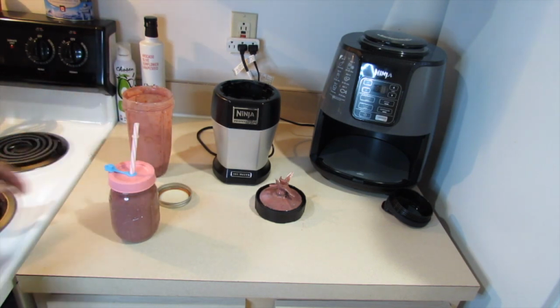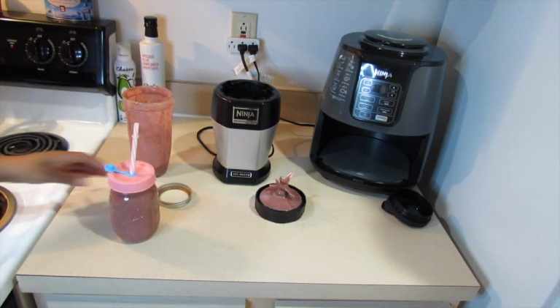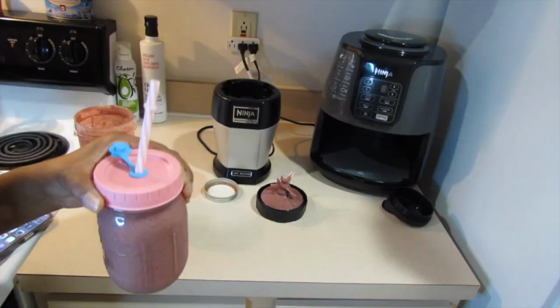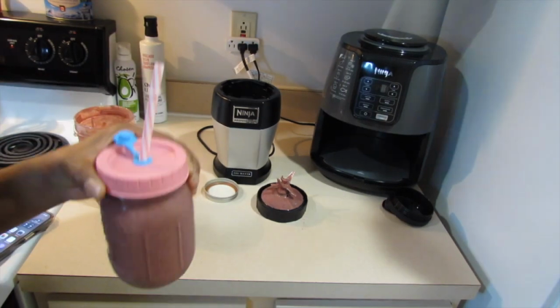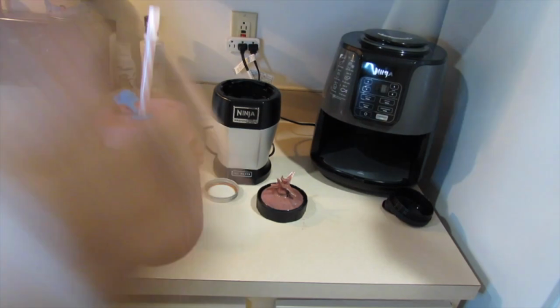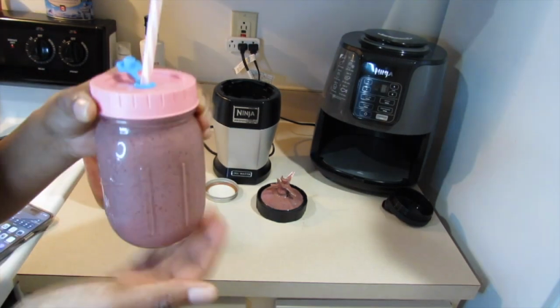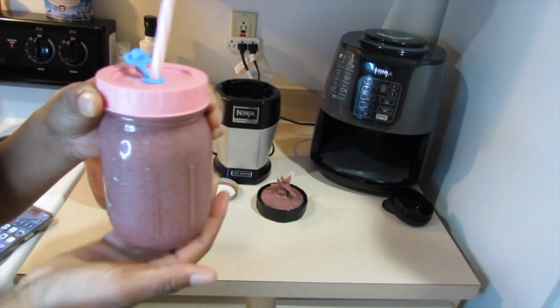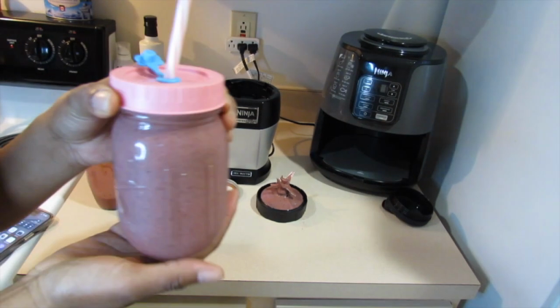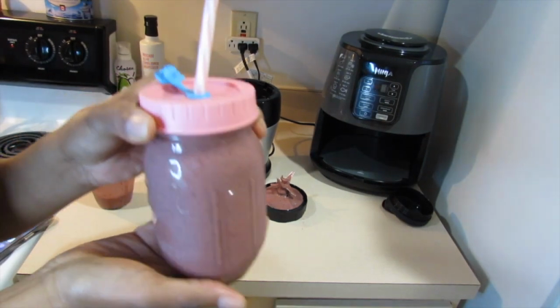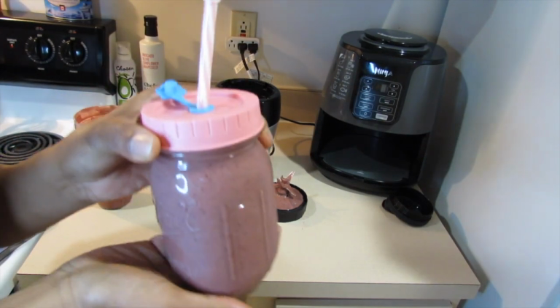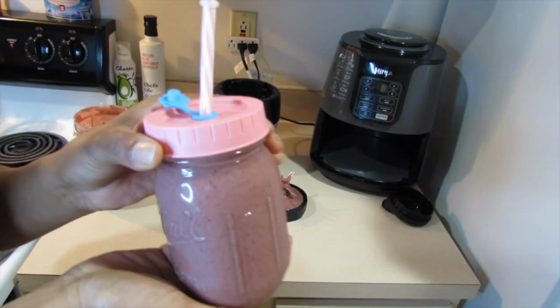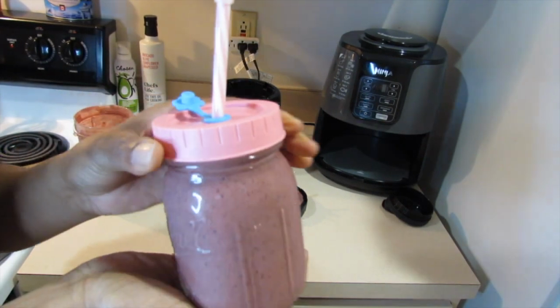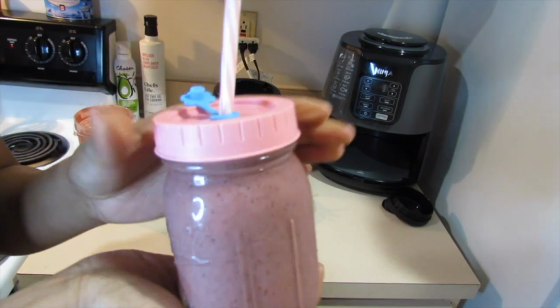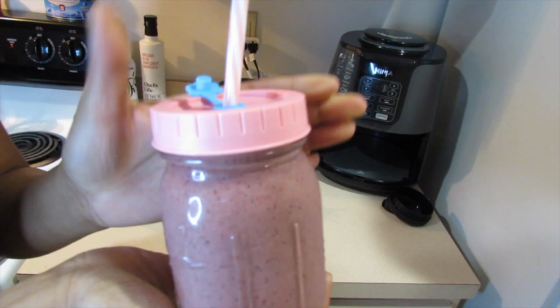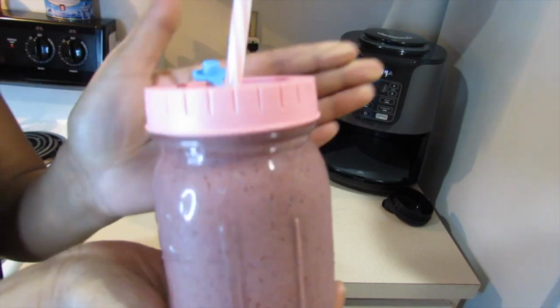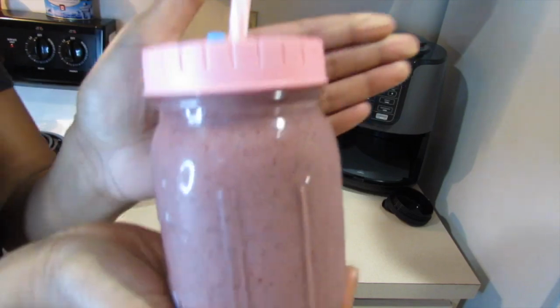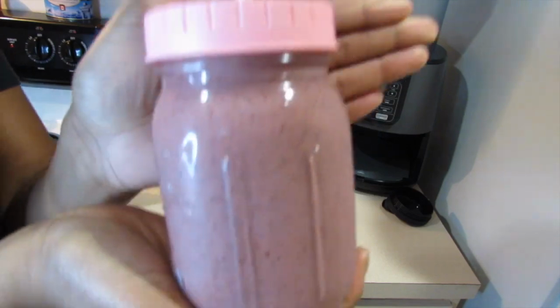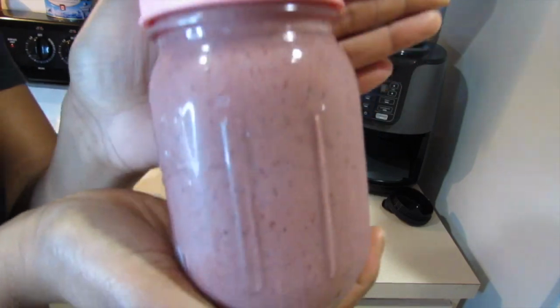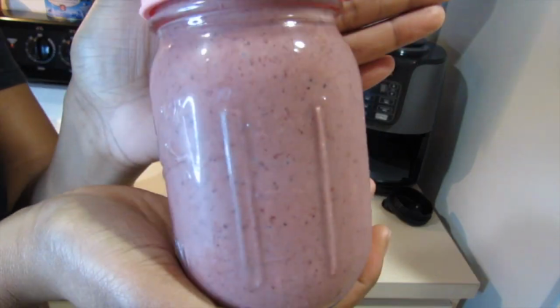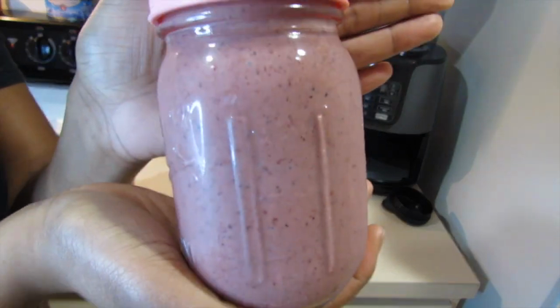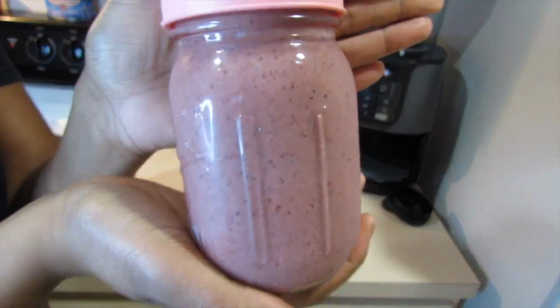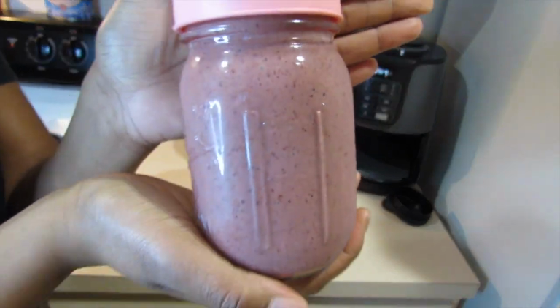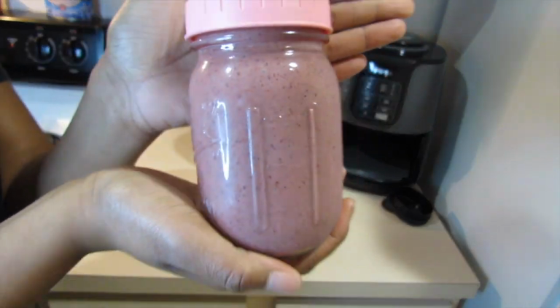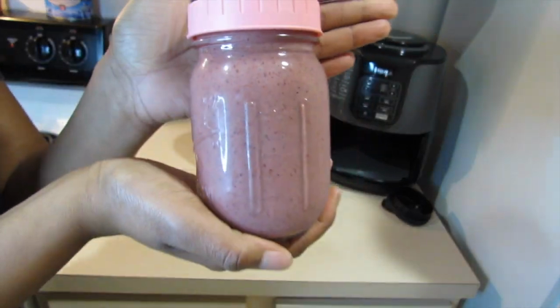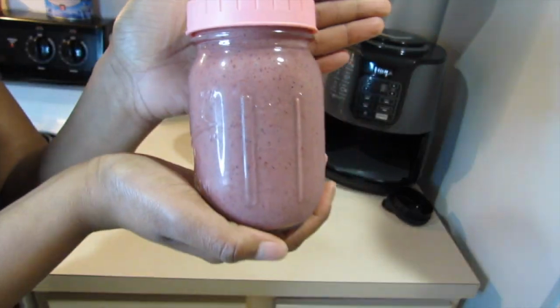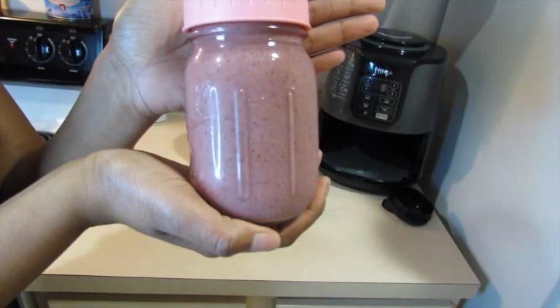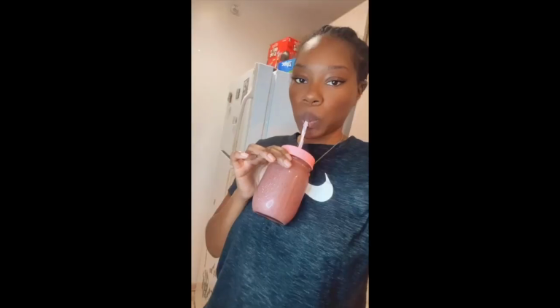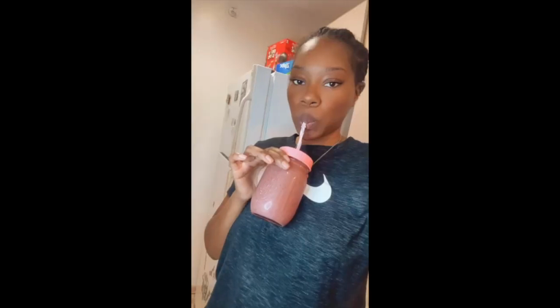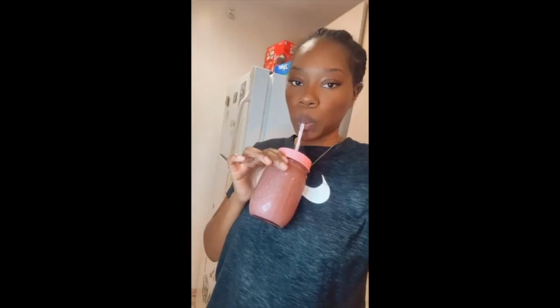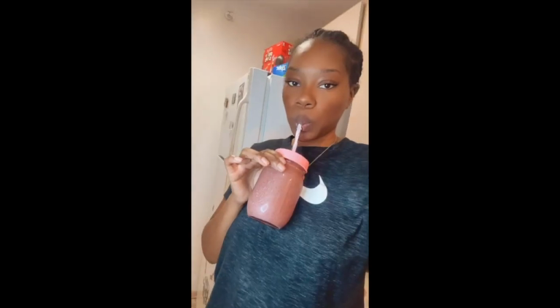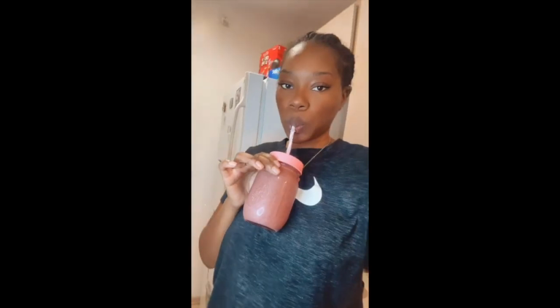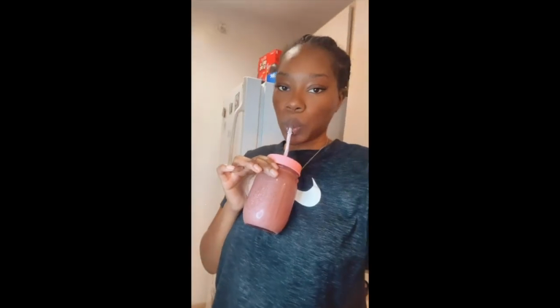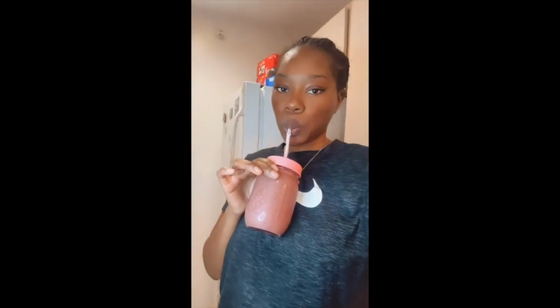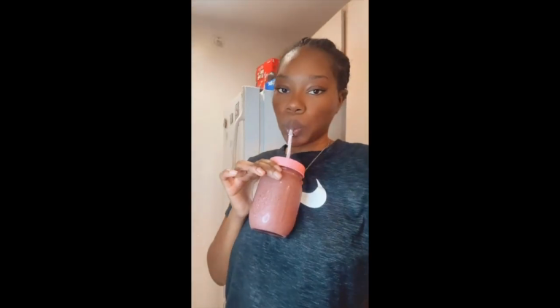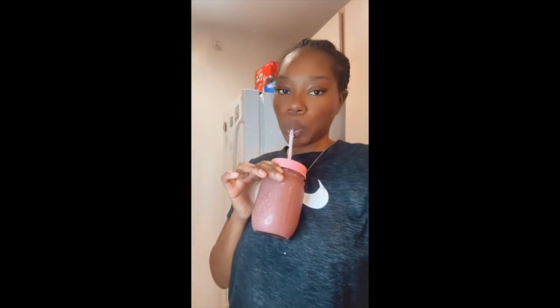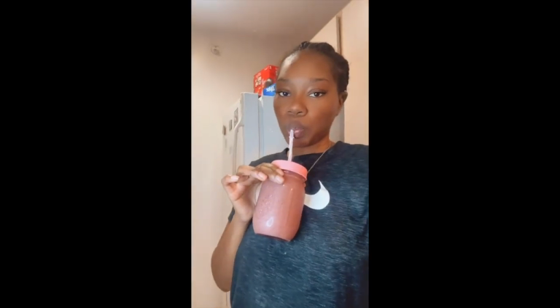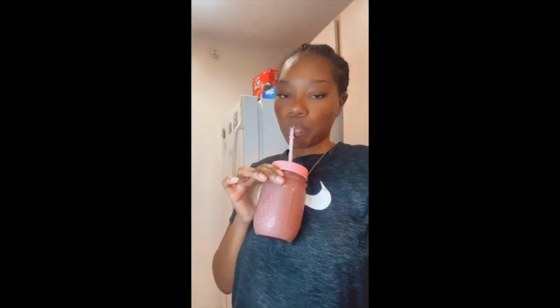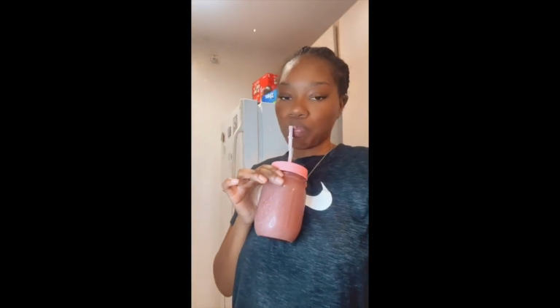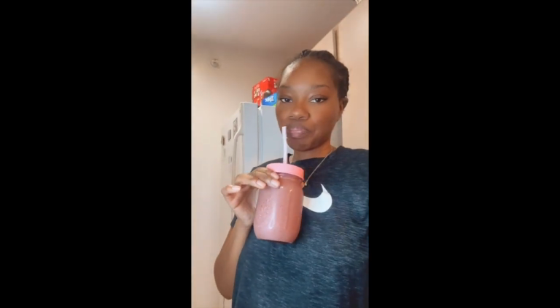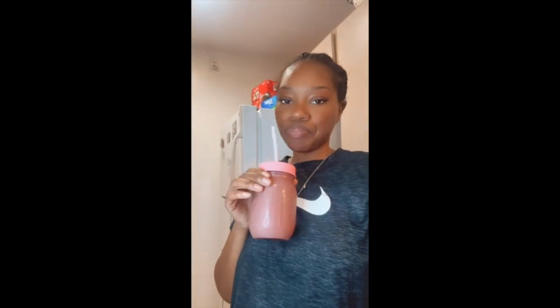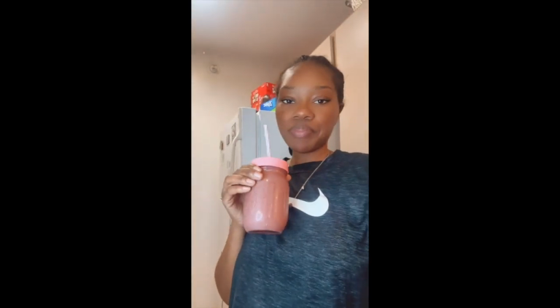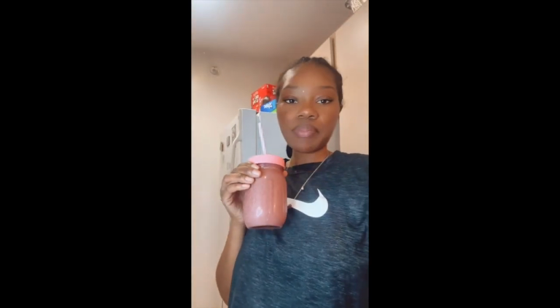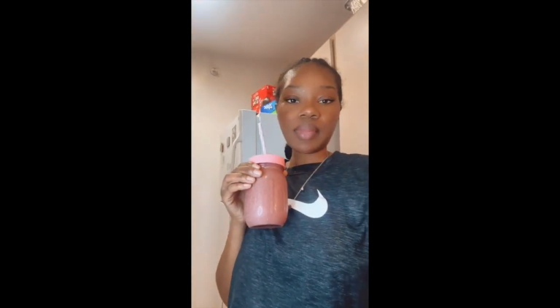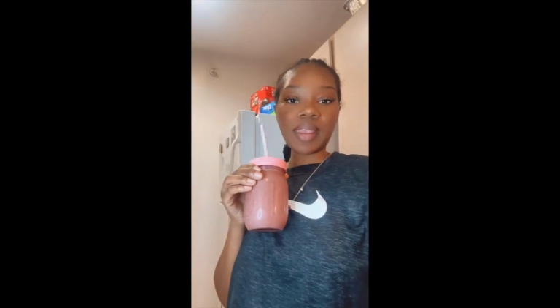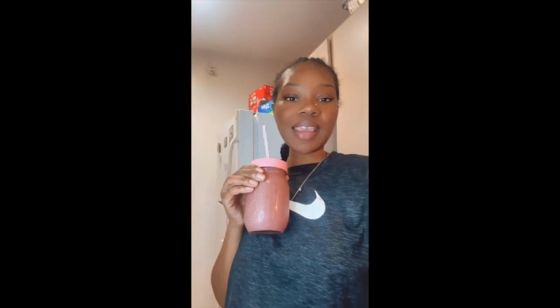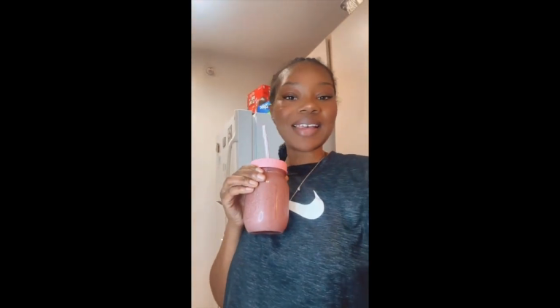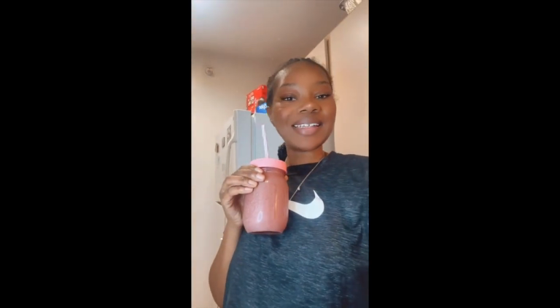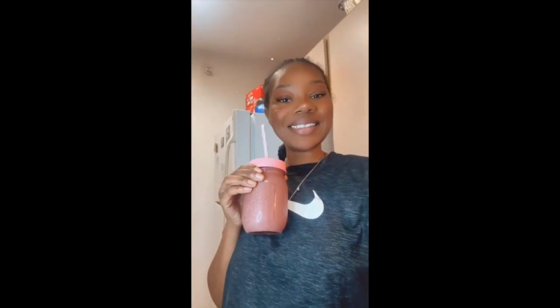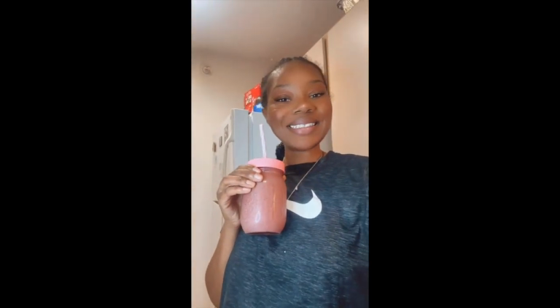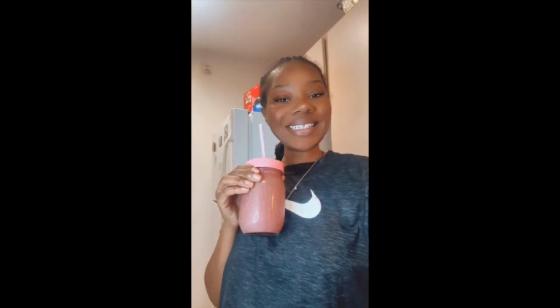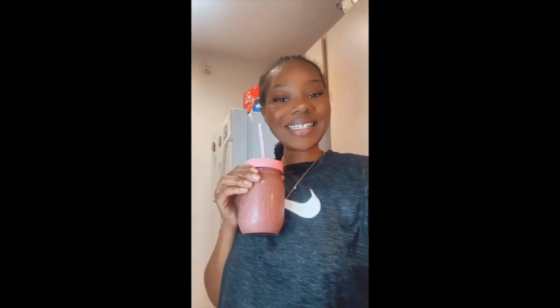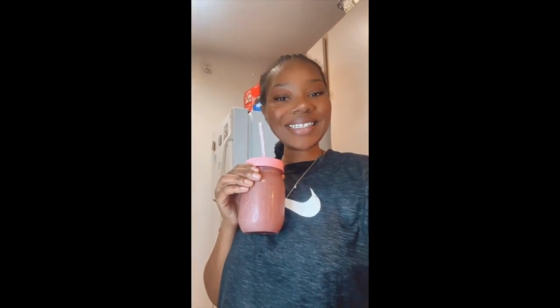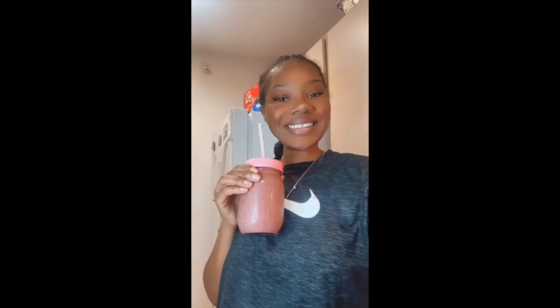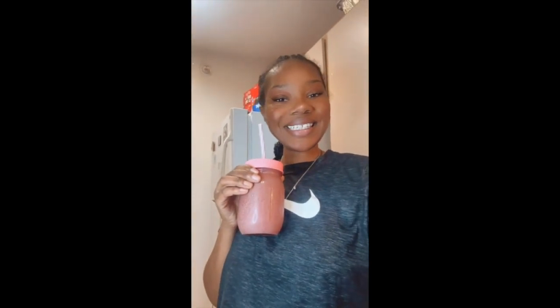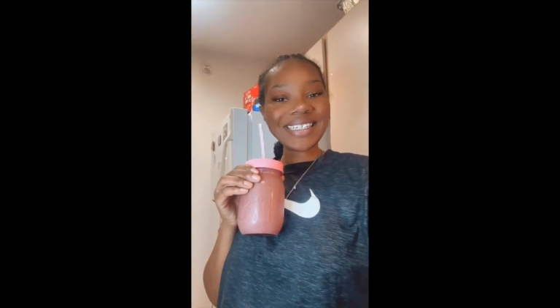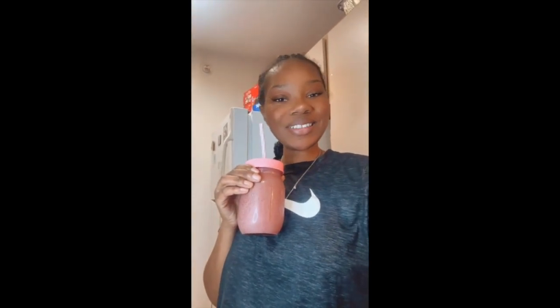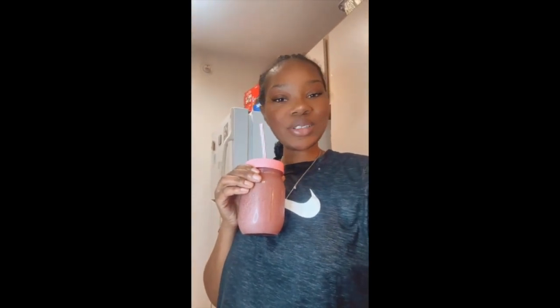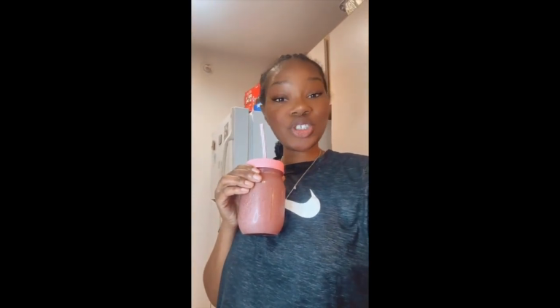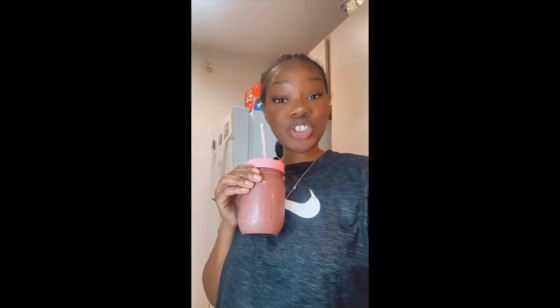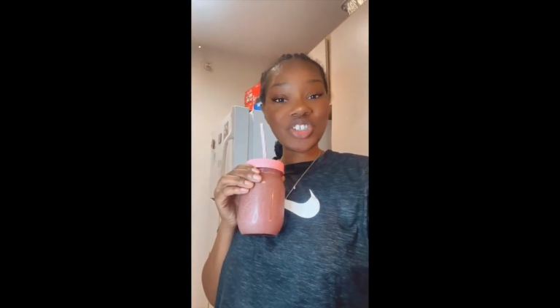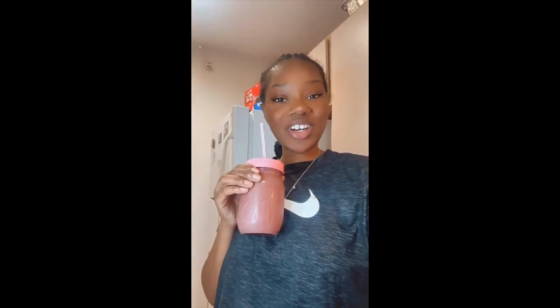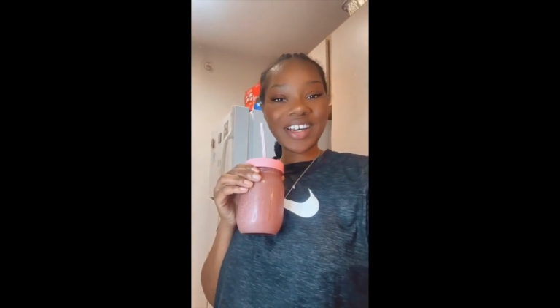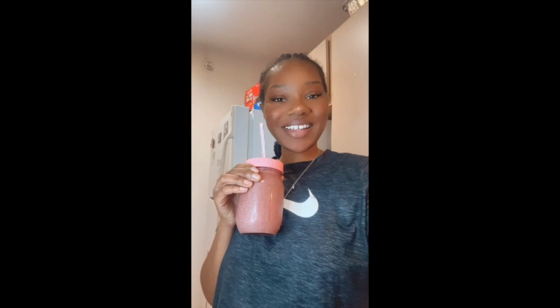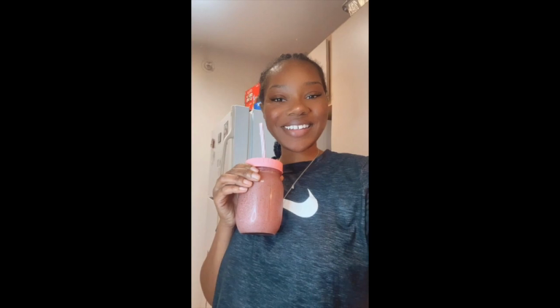So this is how my smoothie turned out — 10 out of 10, you should try it!